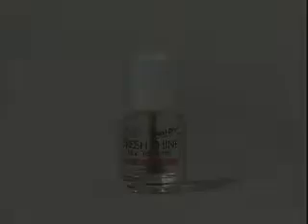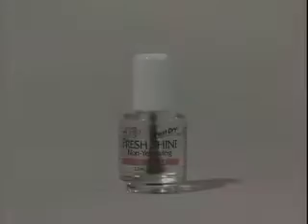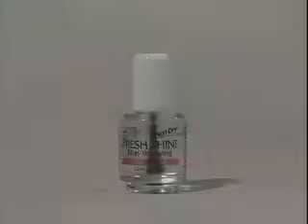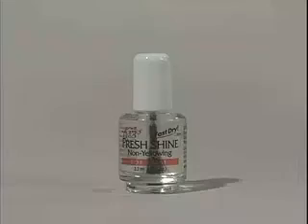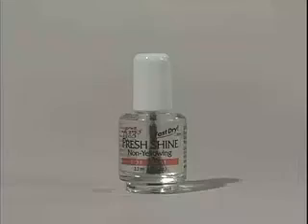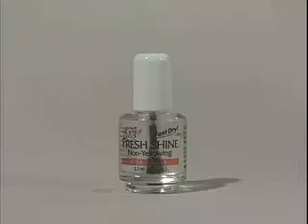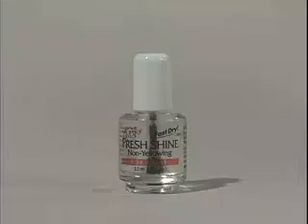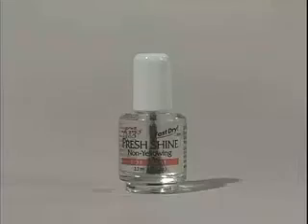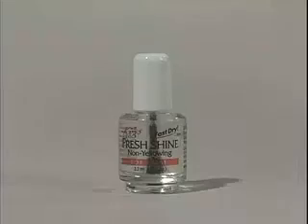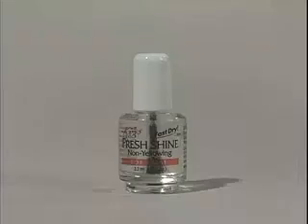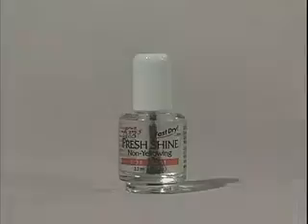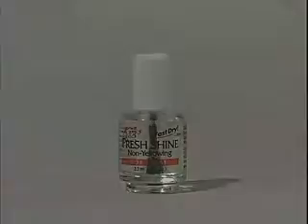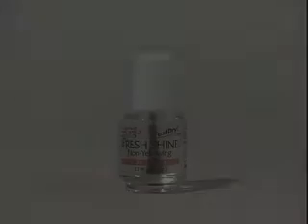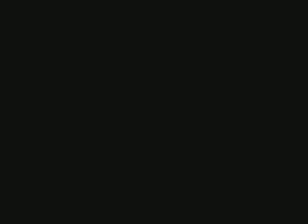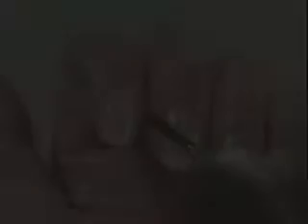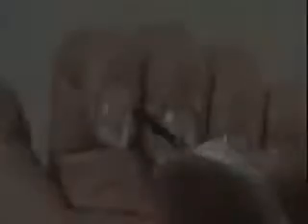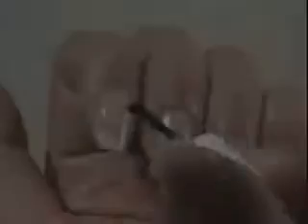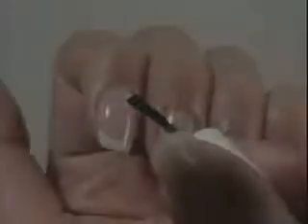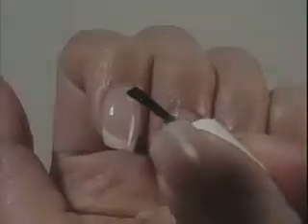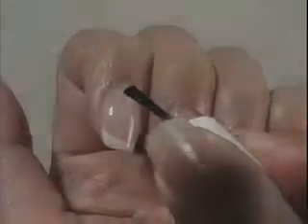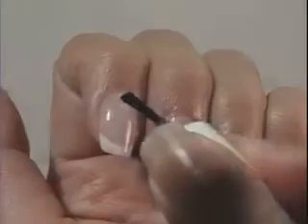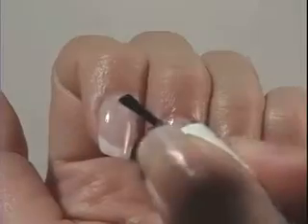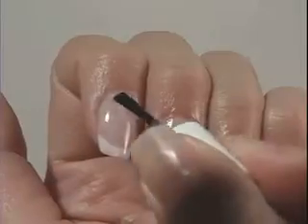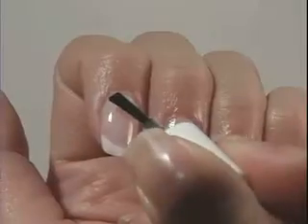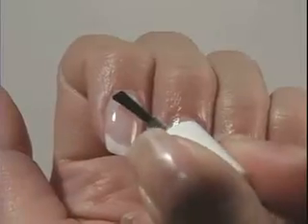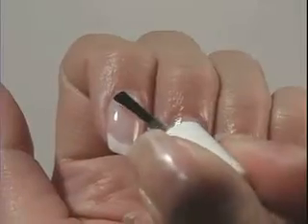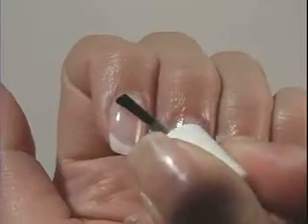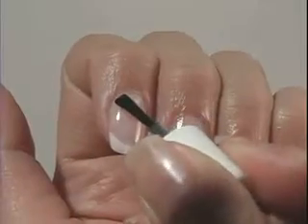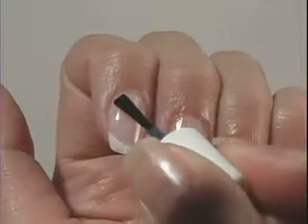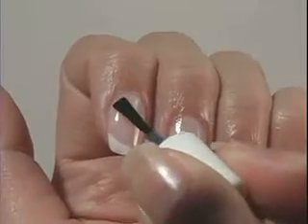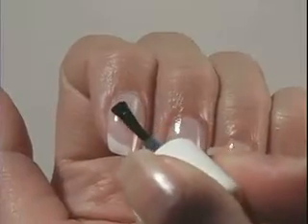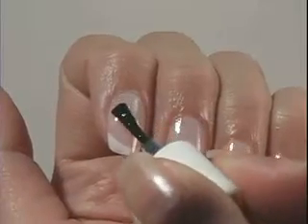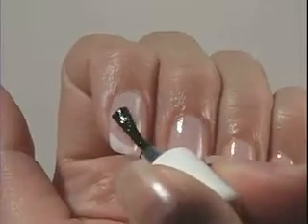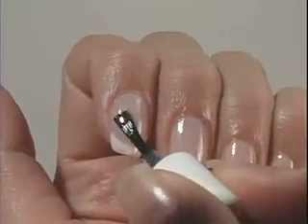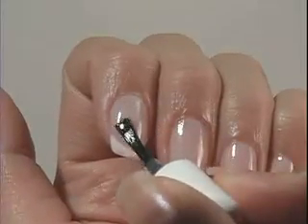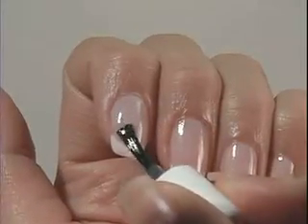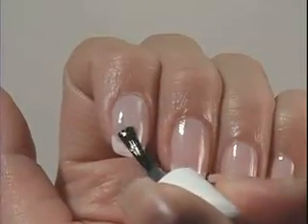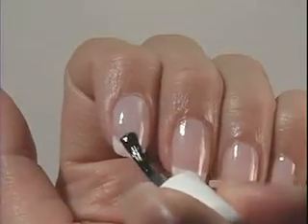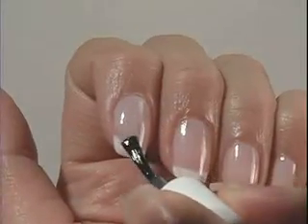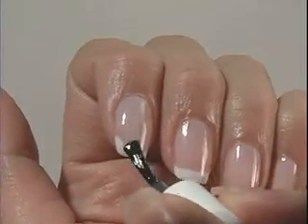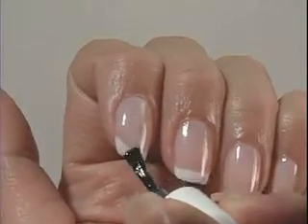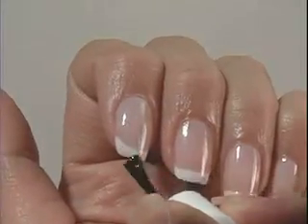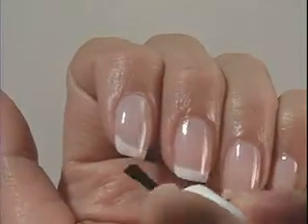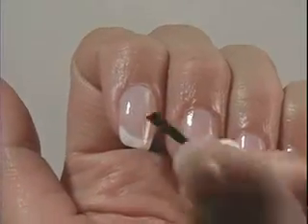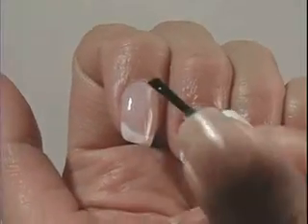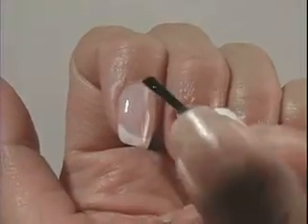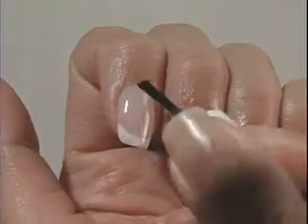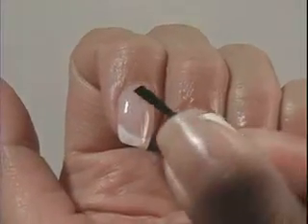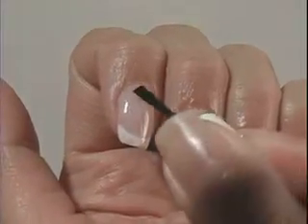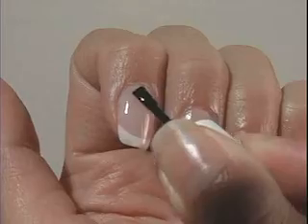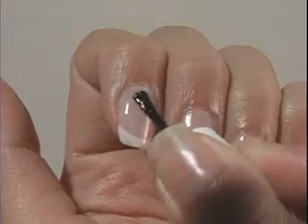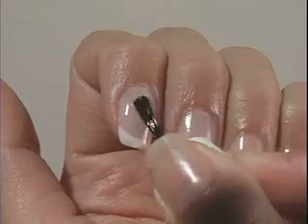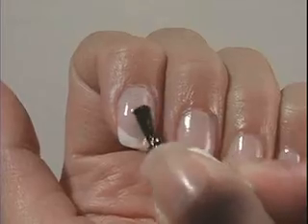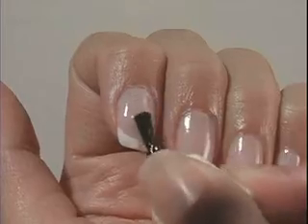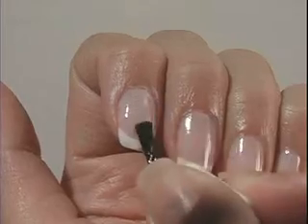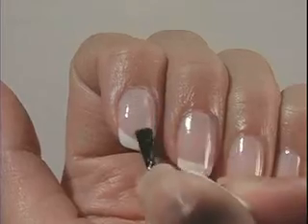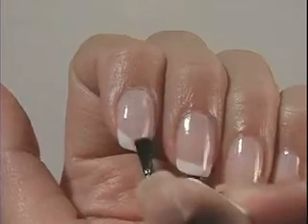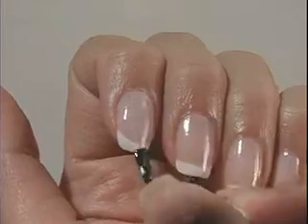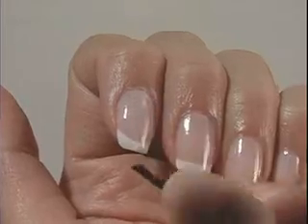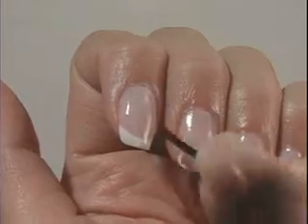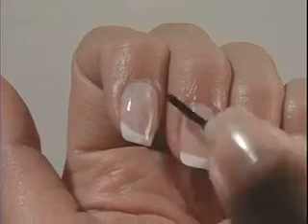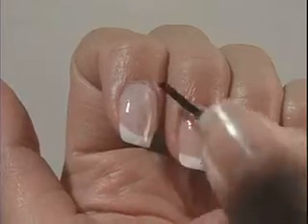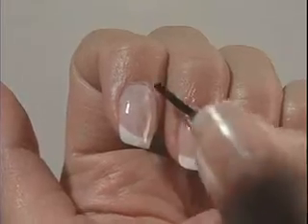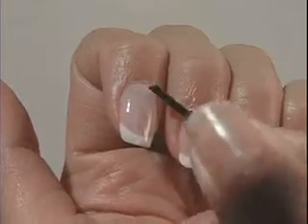Apply one coat of fresh shine top coat to the entire nail. Let dry thoroughly.